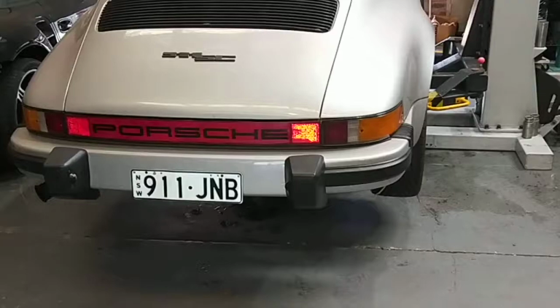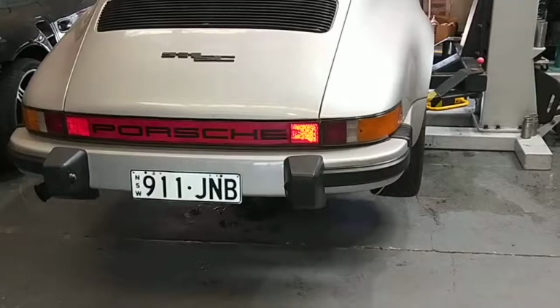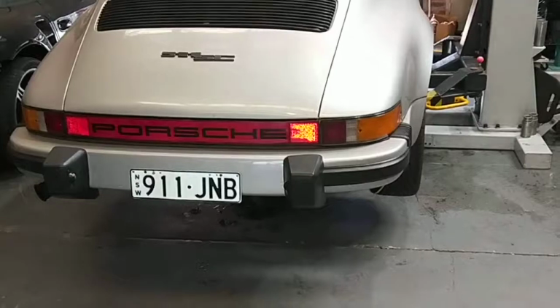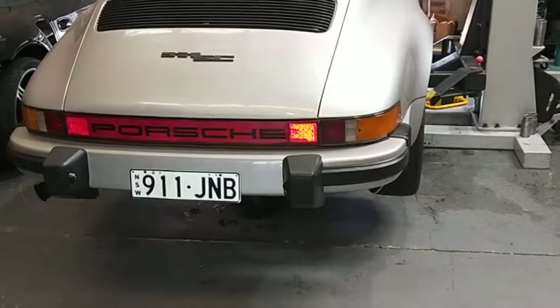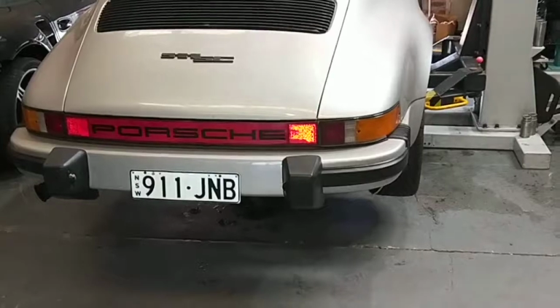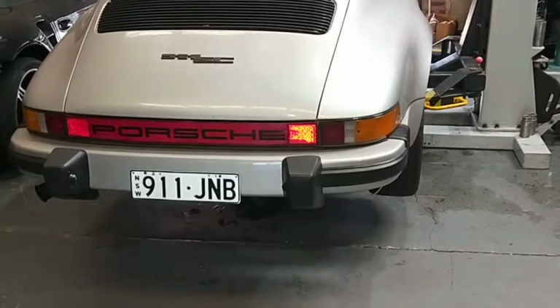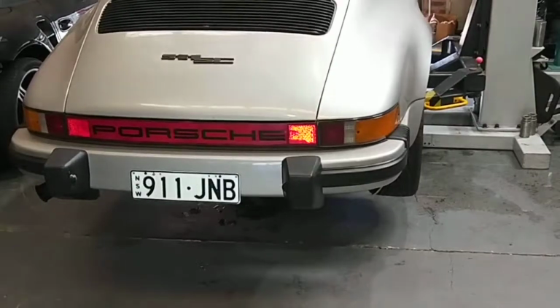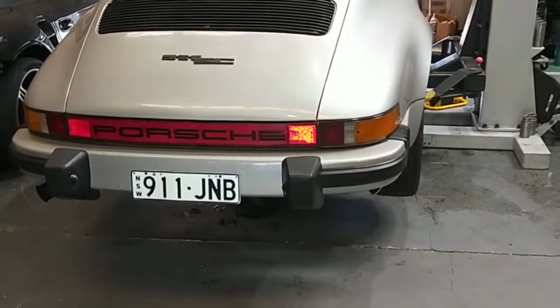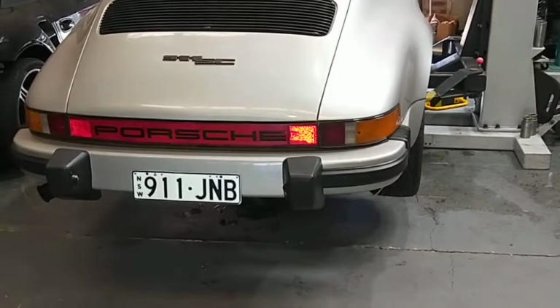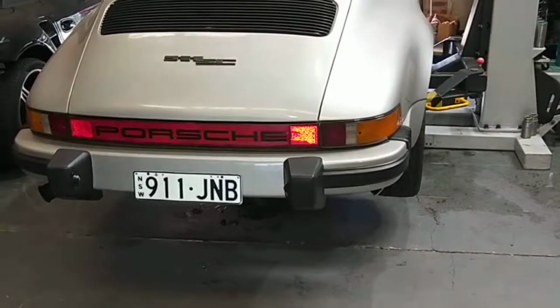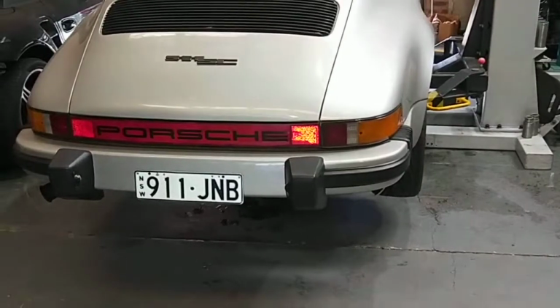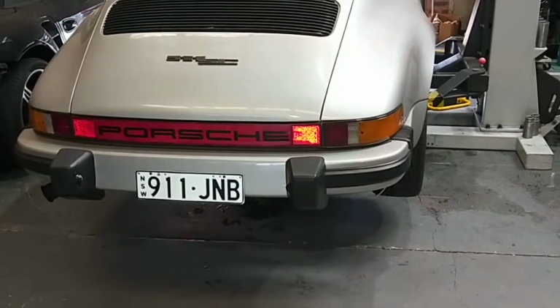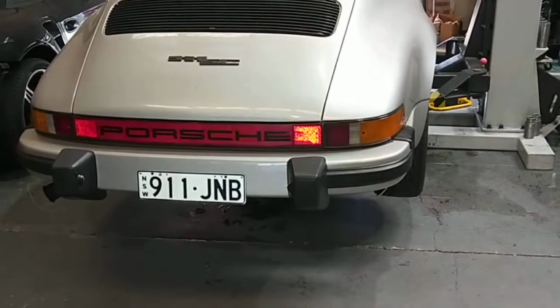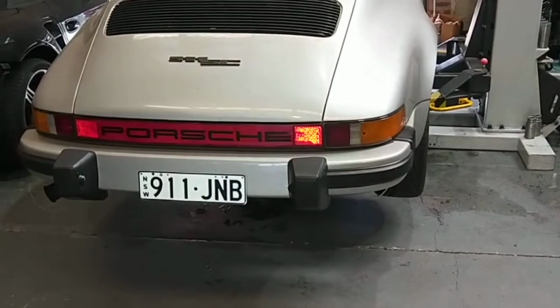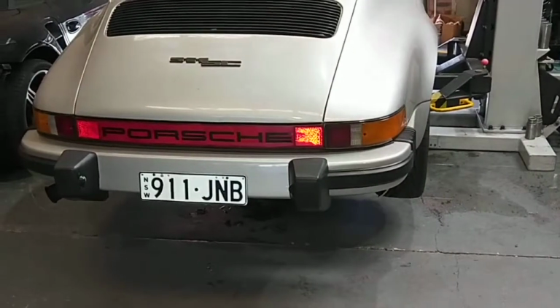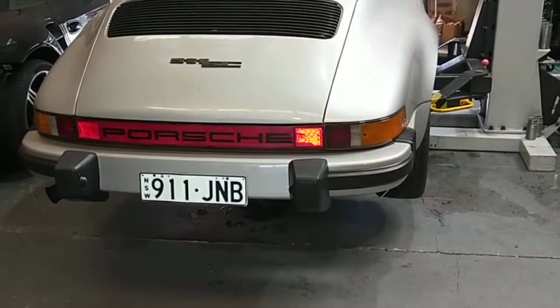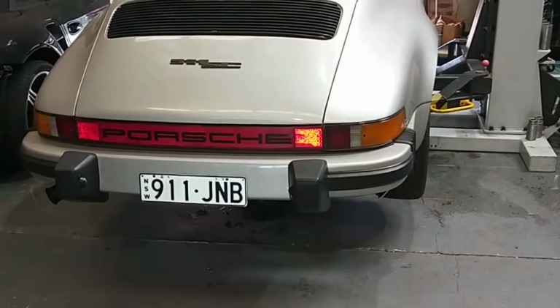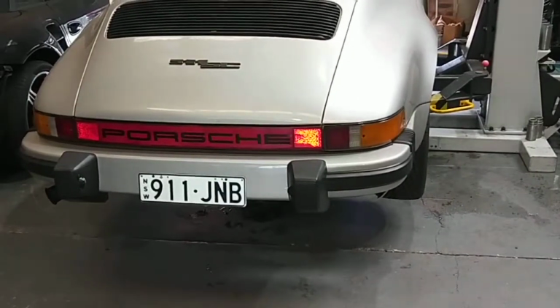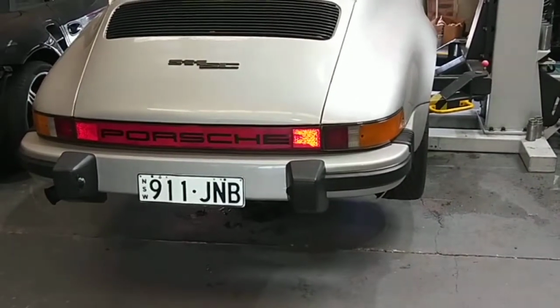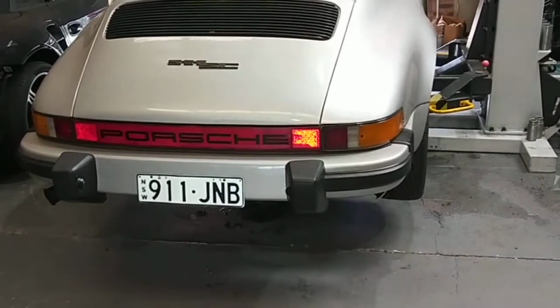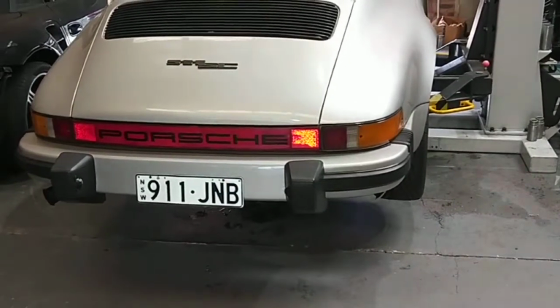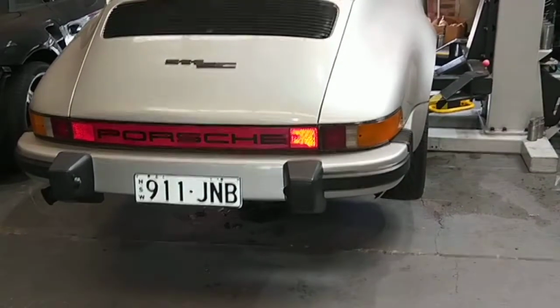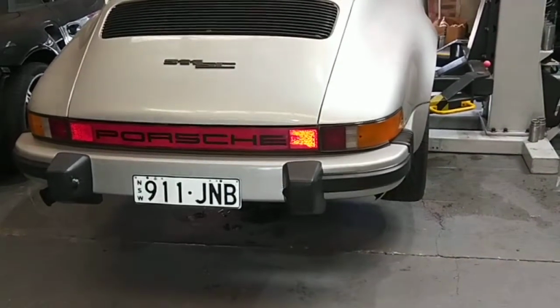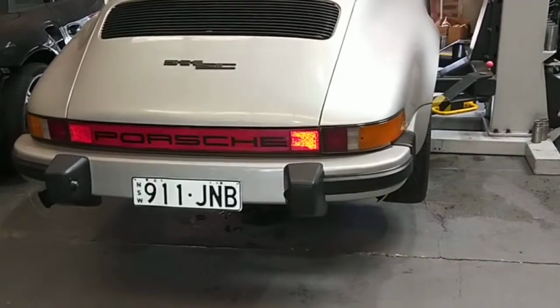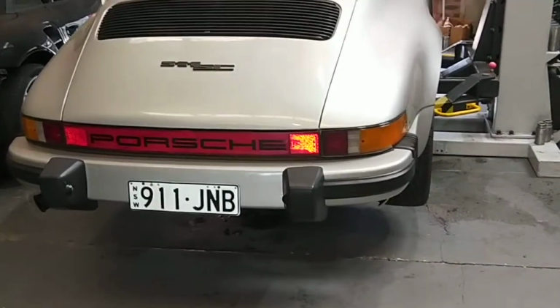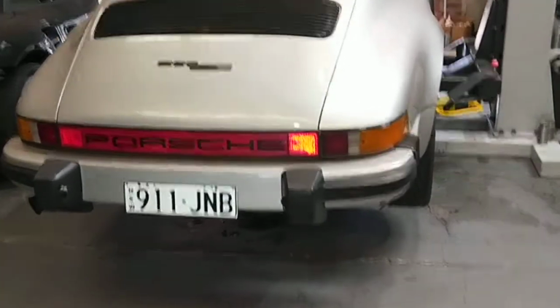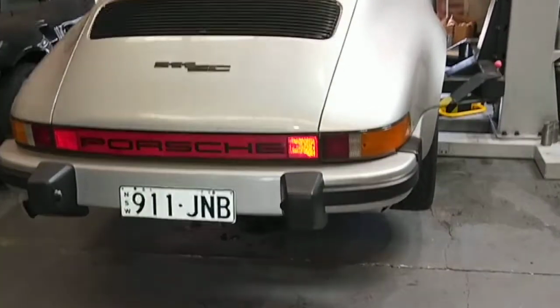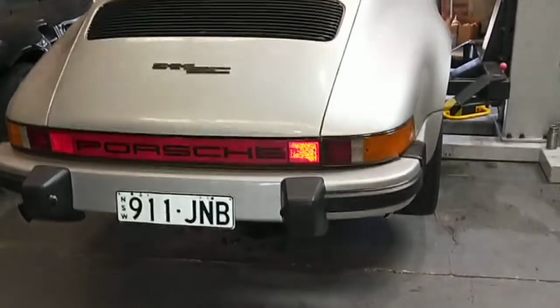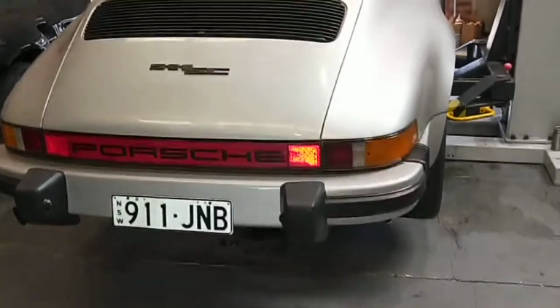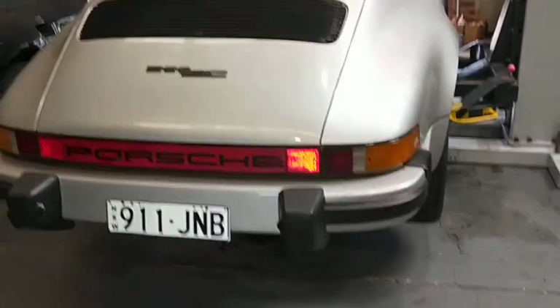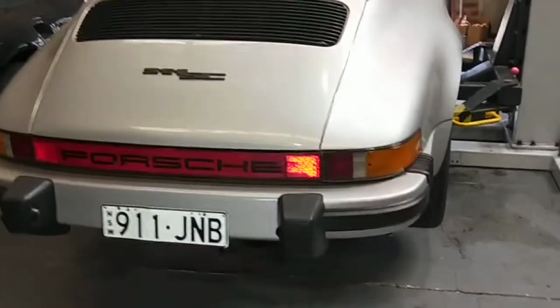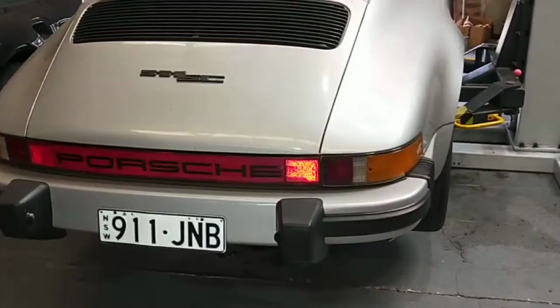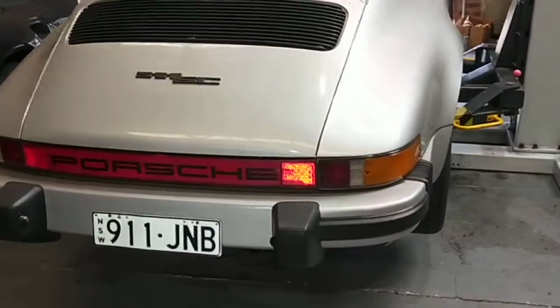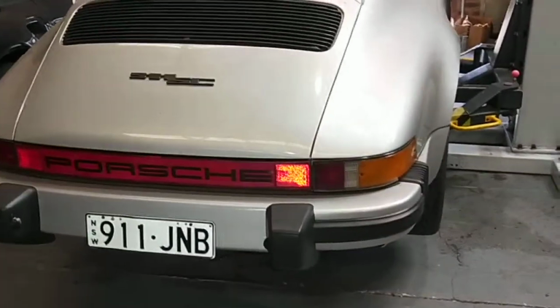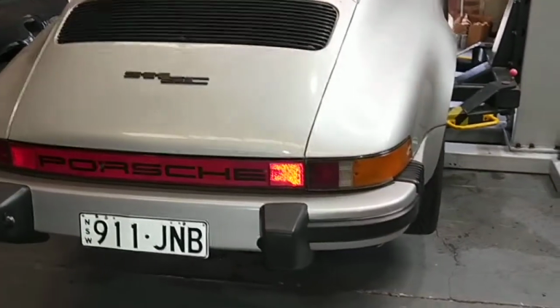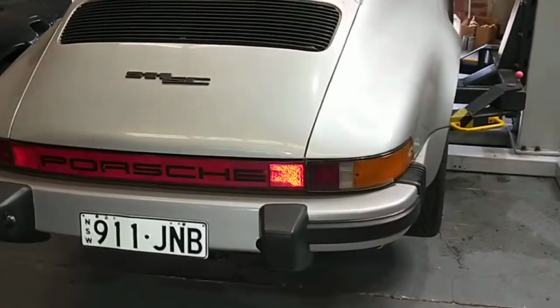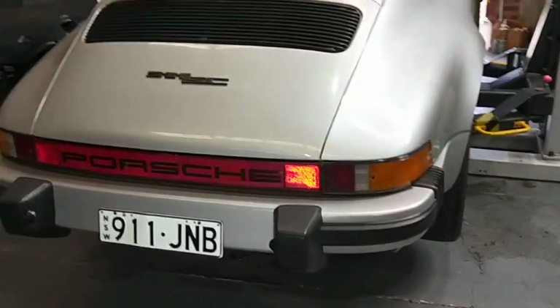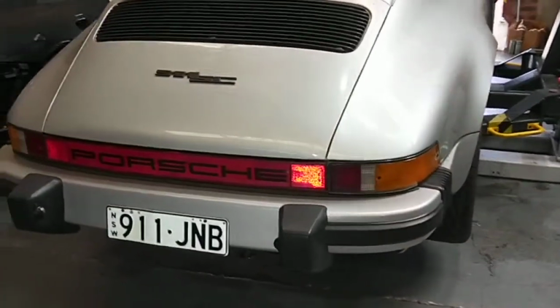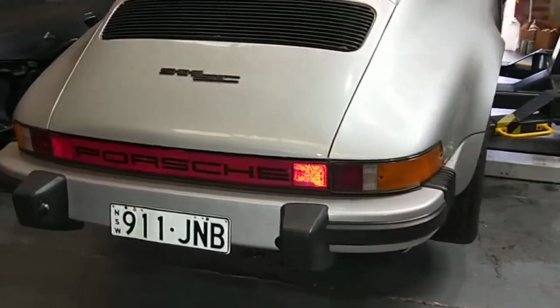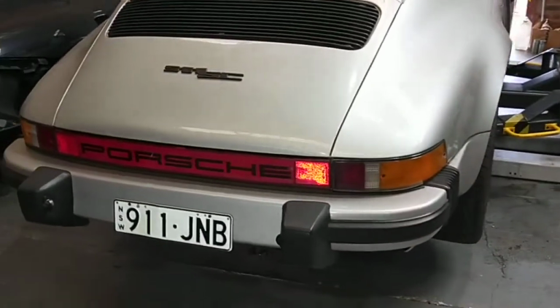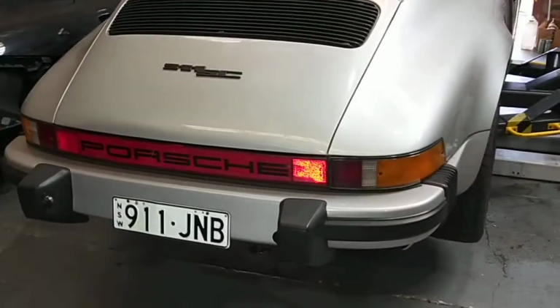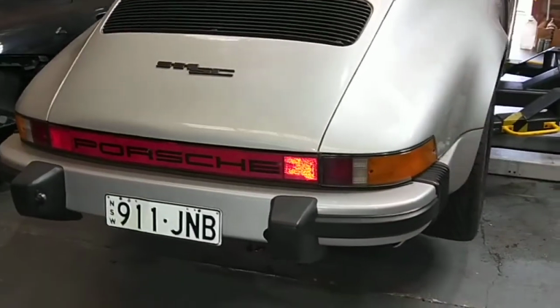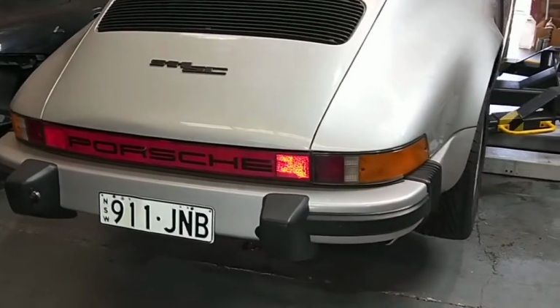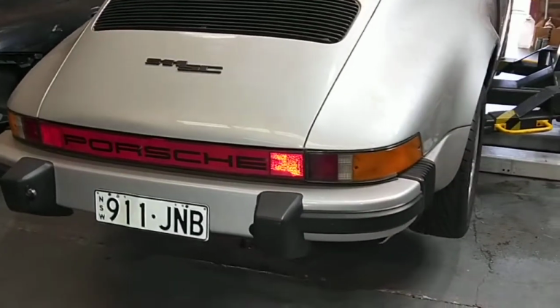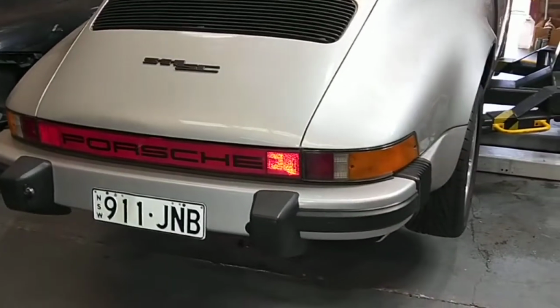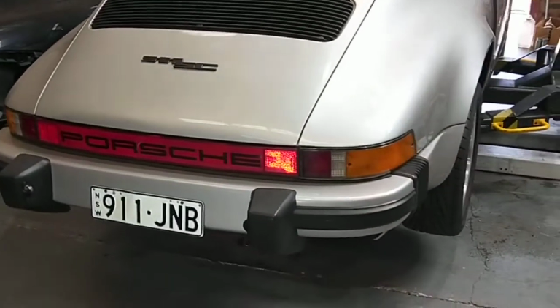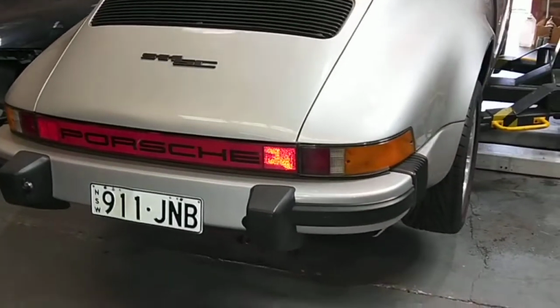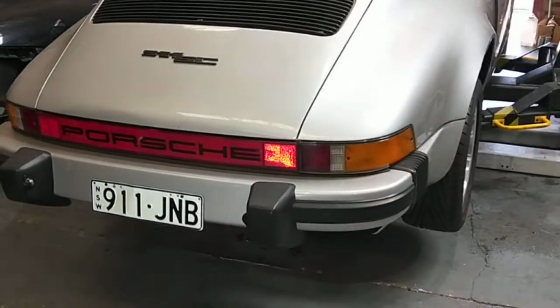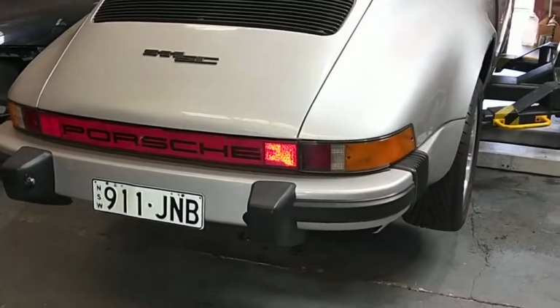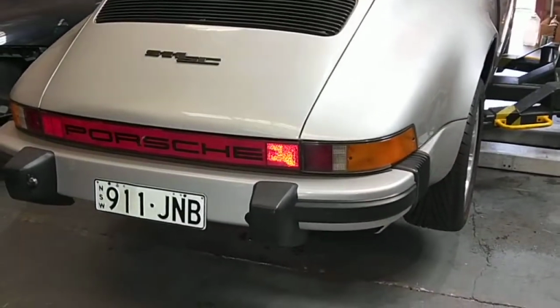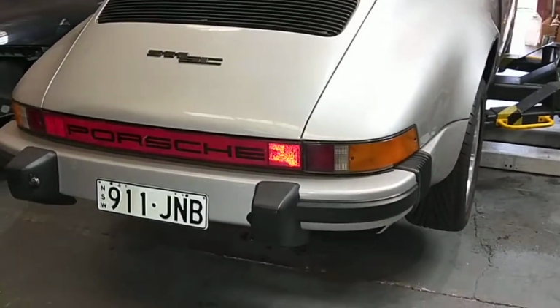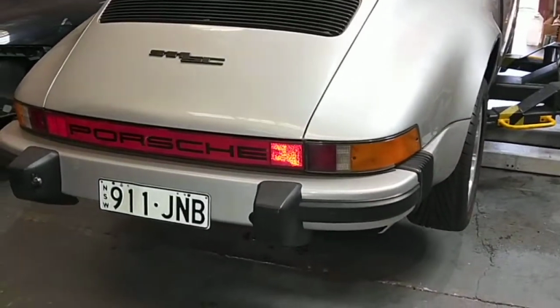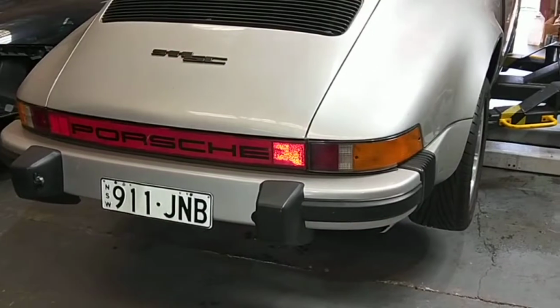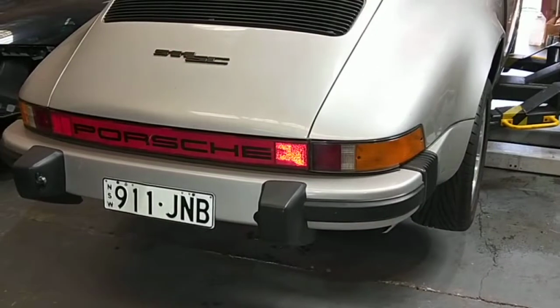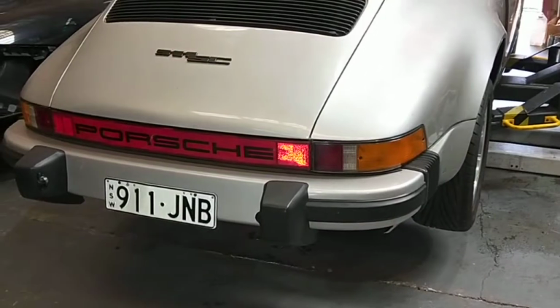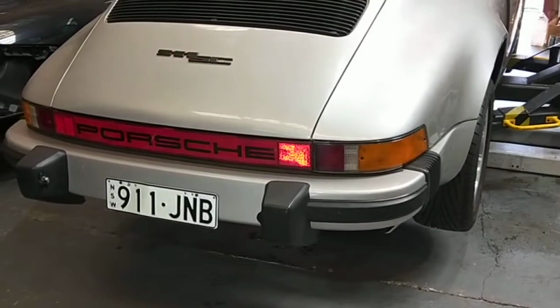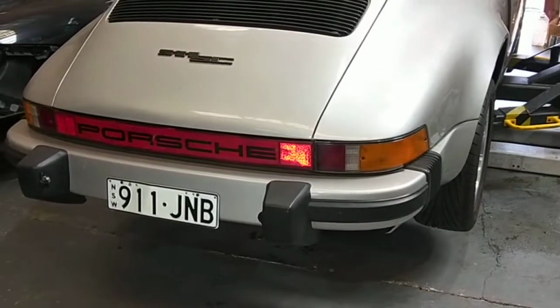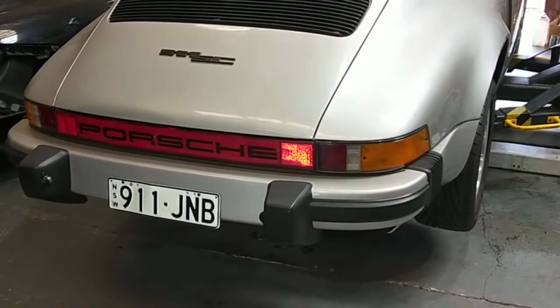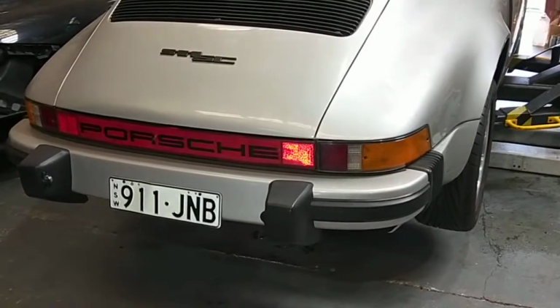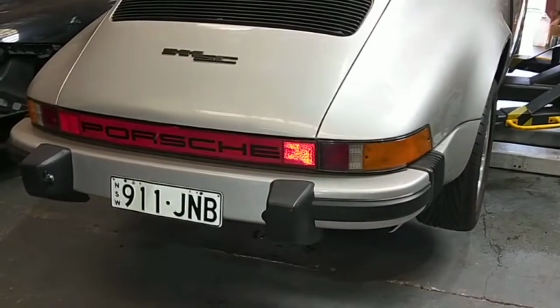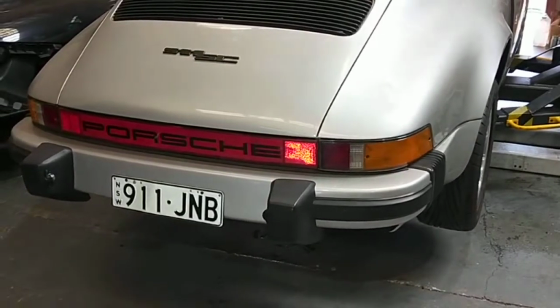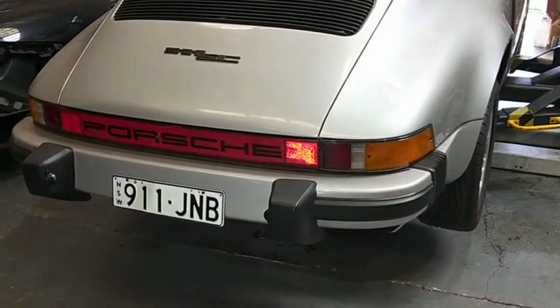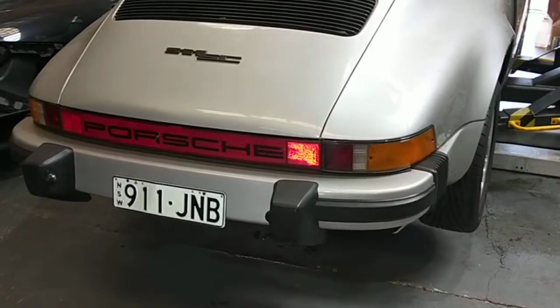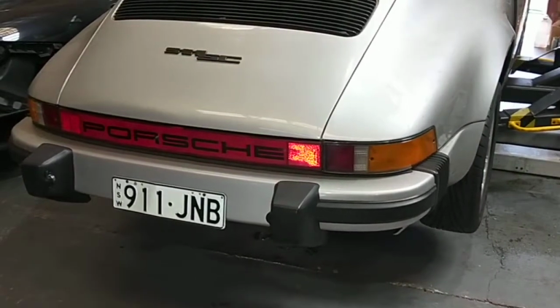Paul here from EMD Automotive. Just want to show you what we've done. I just finished repairing the wiring harness with the reverse light.